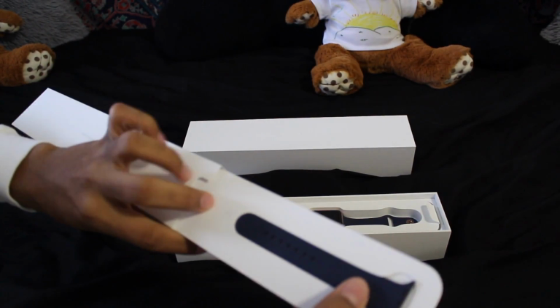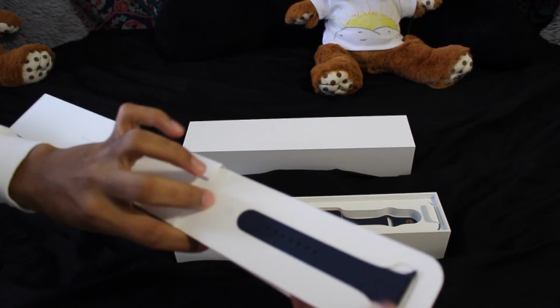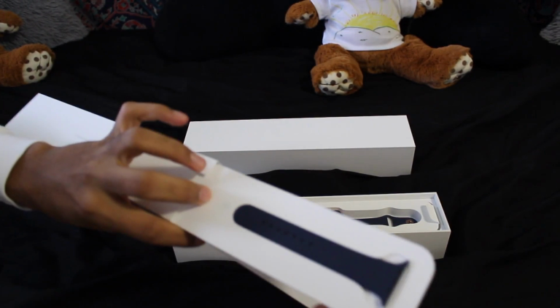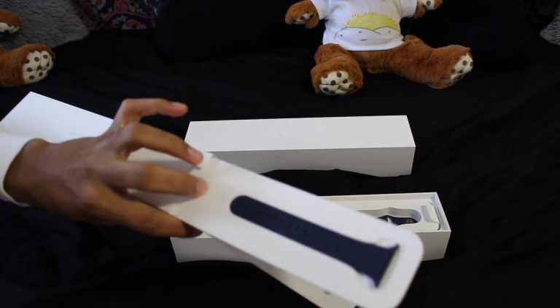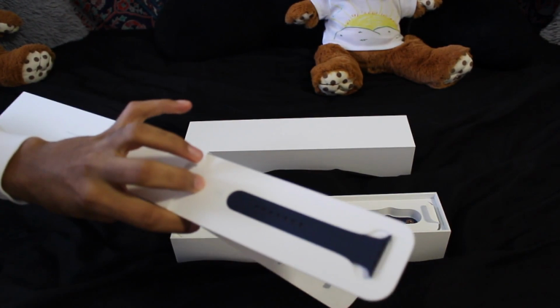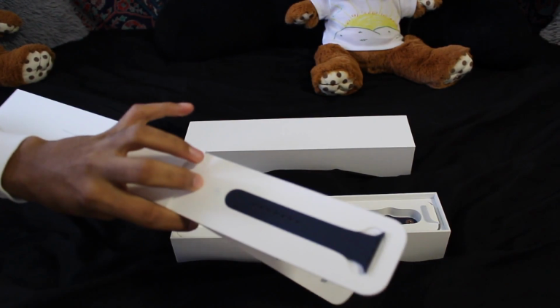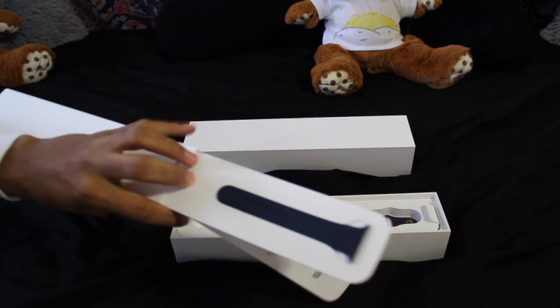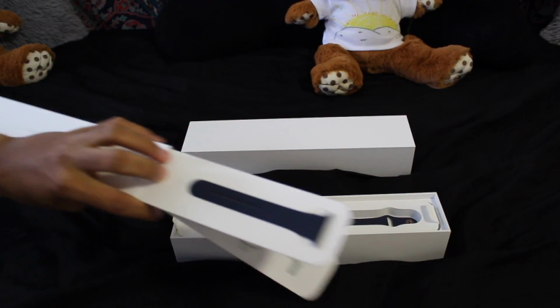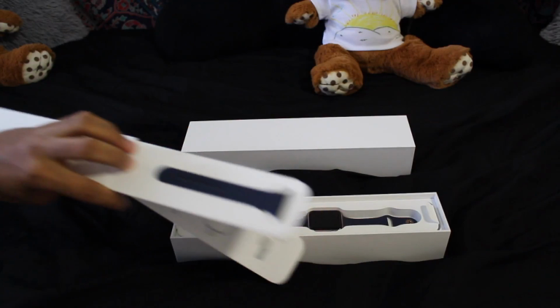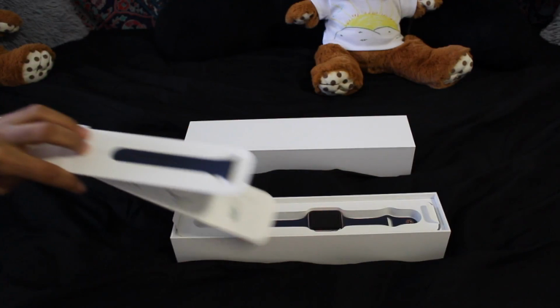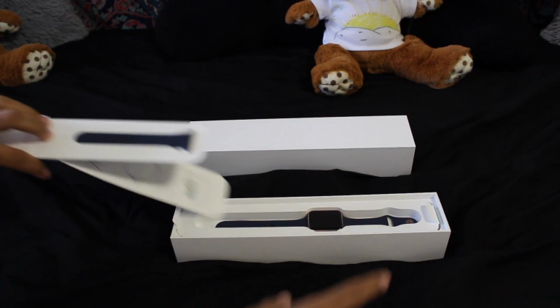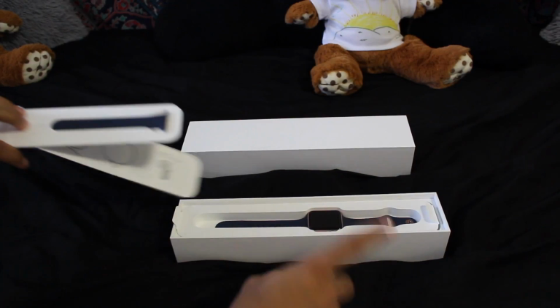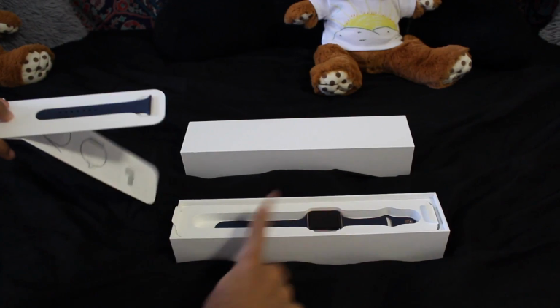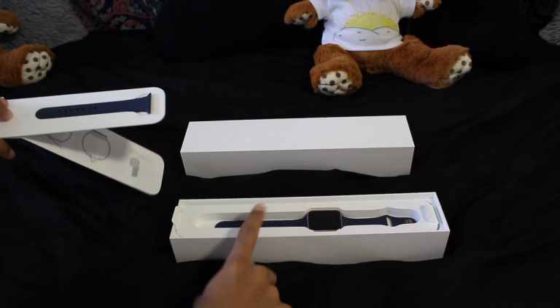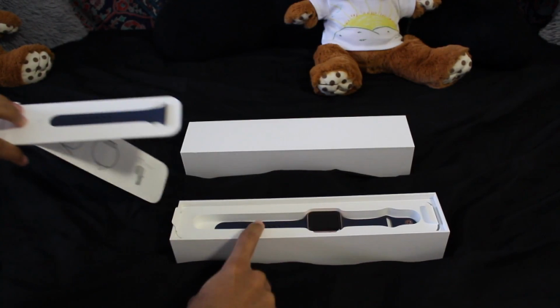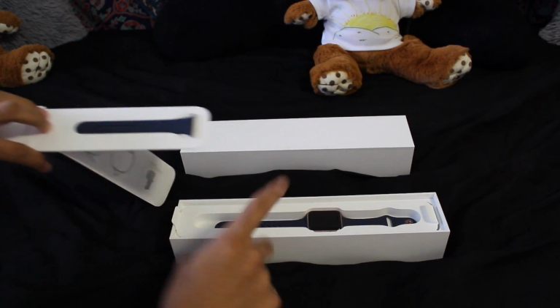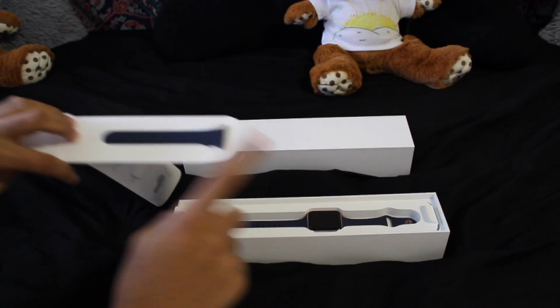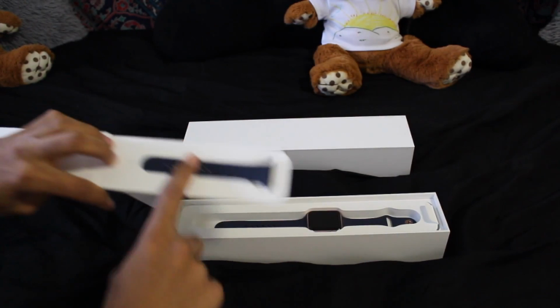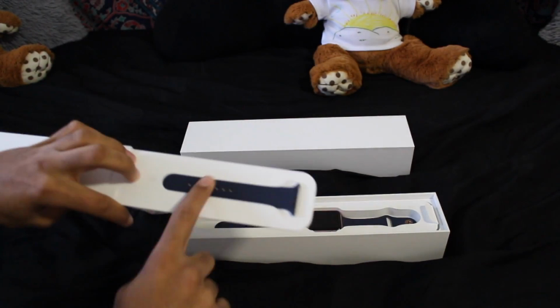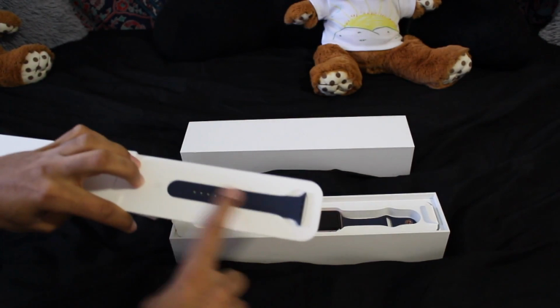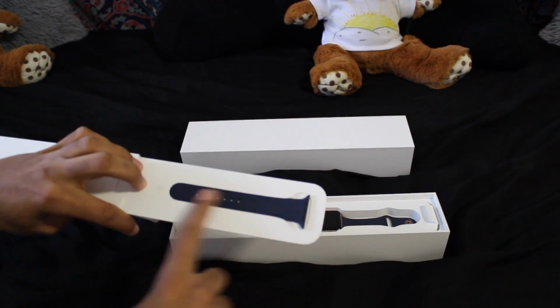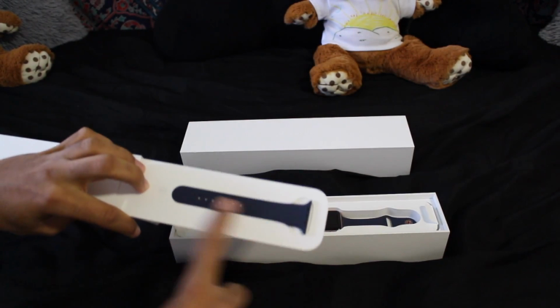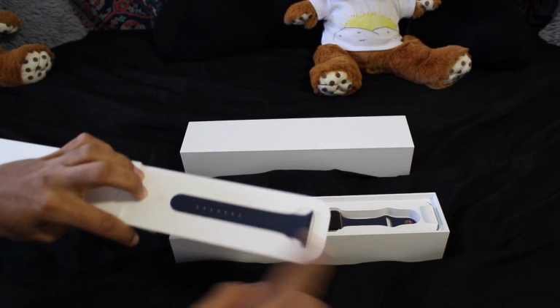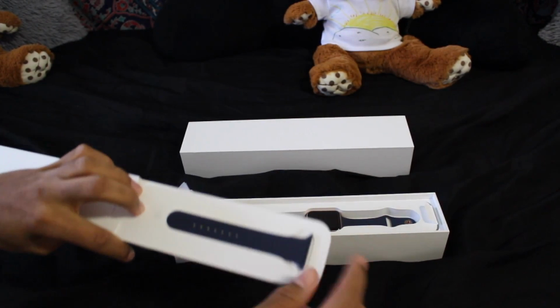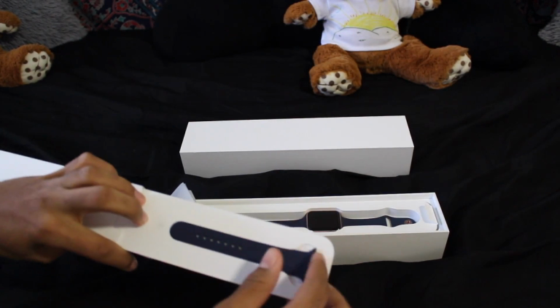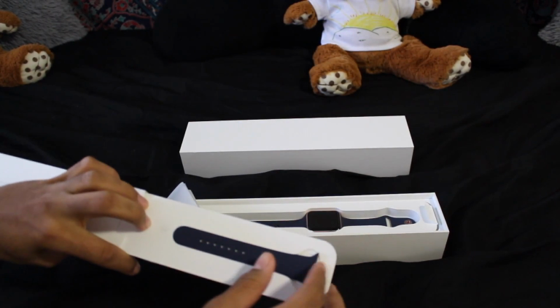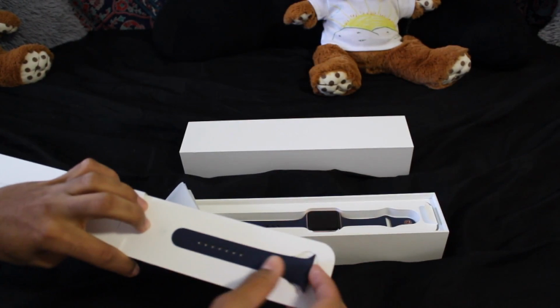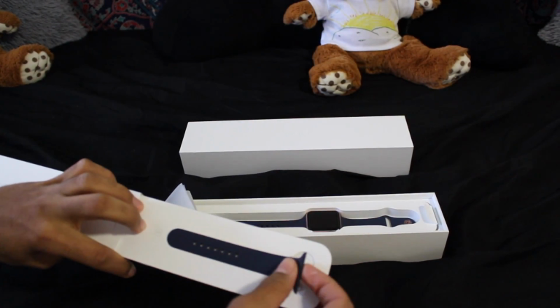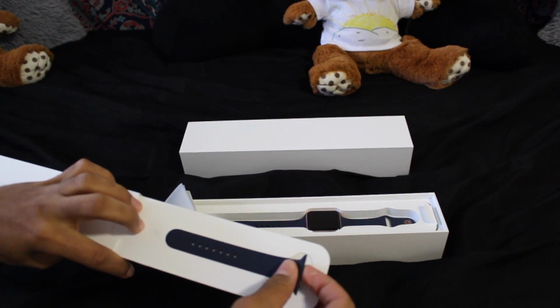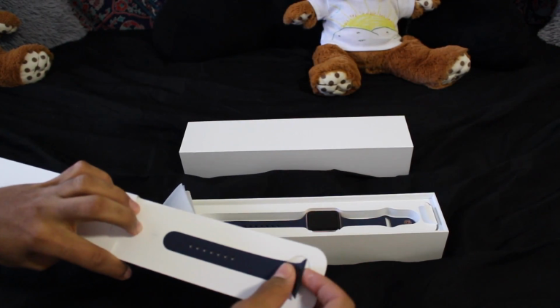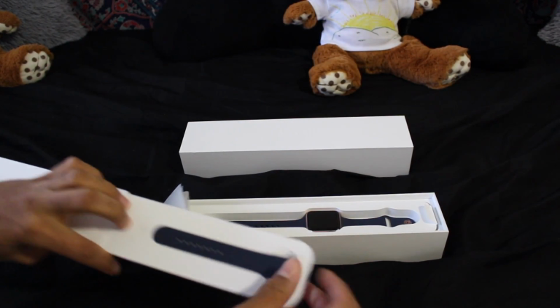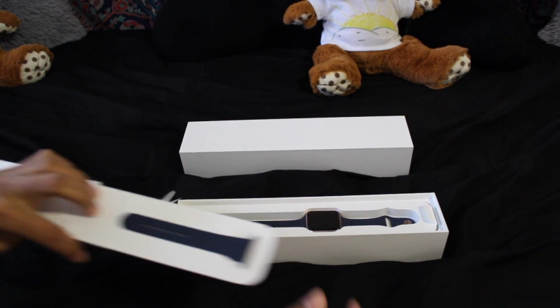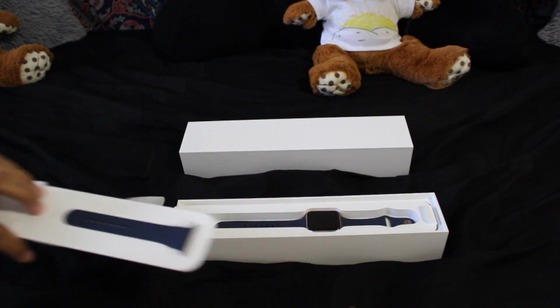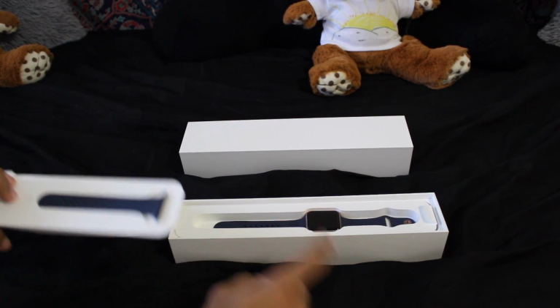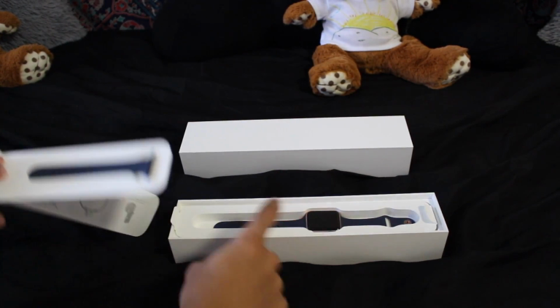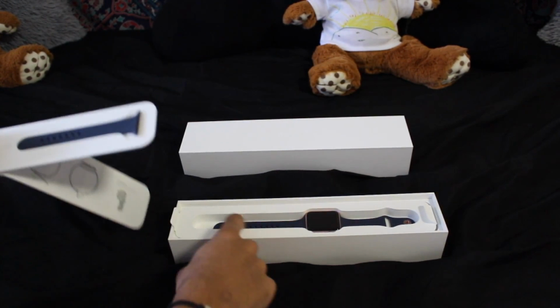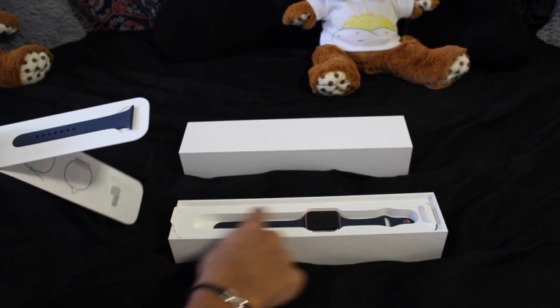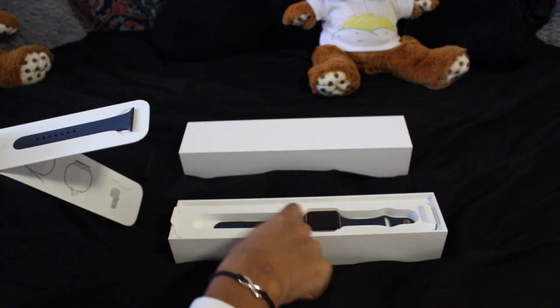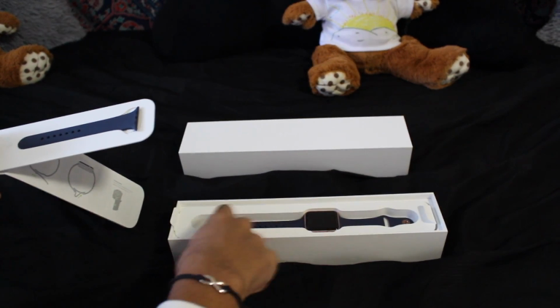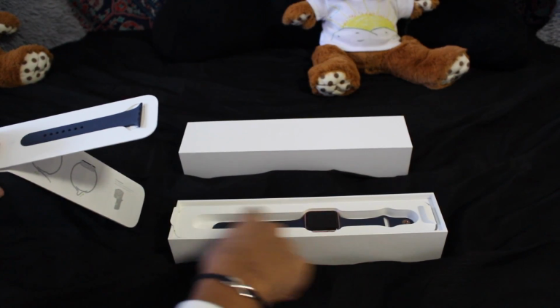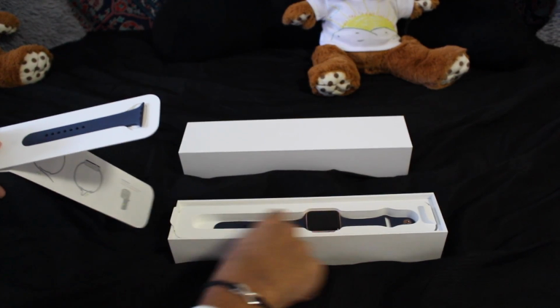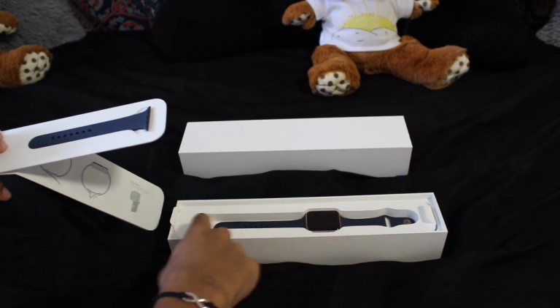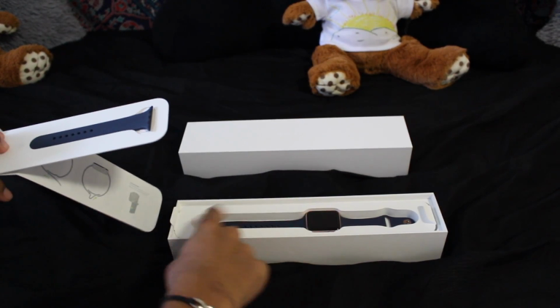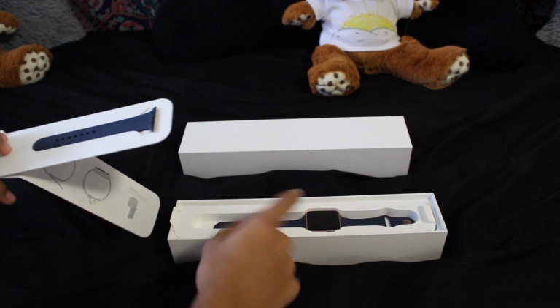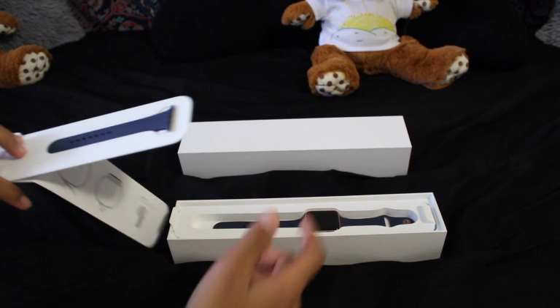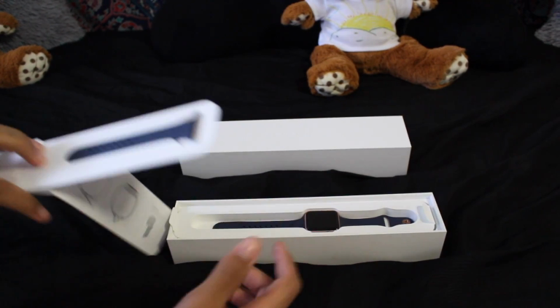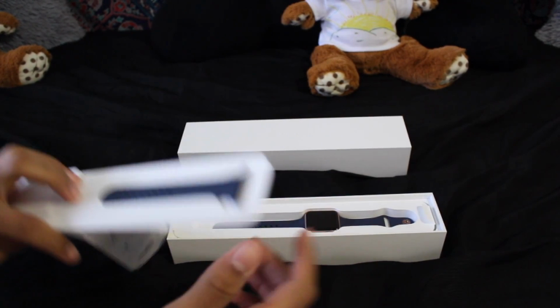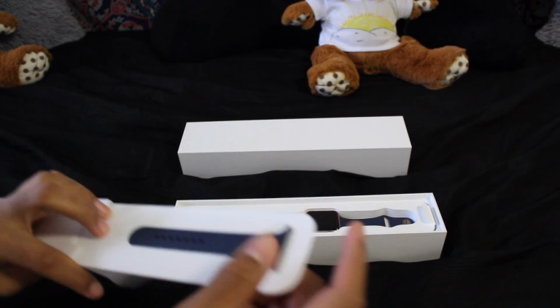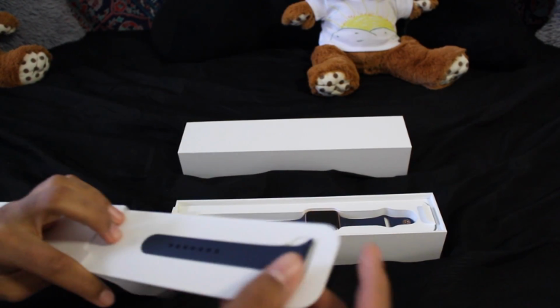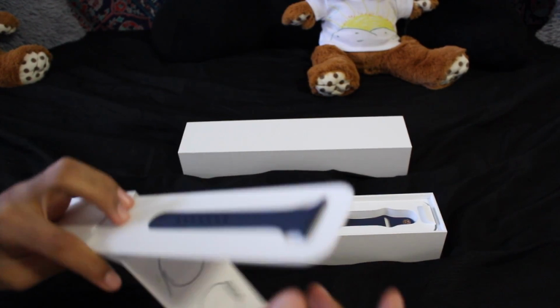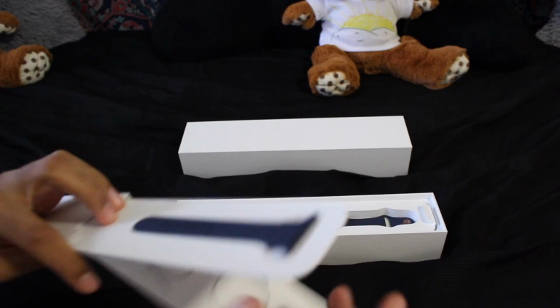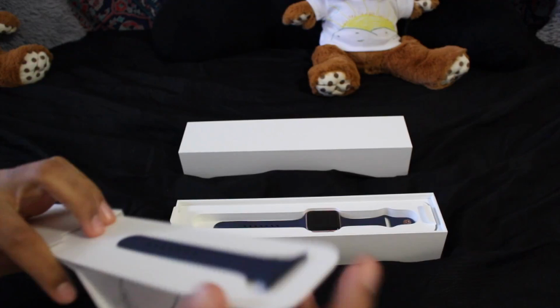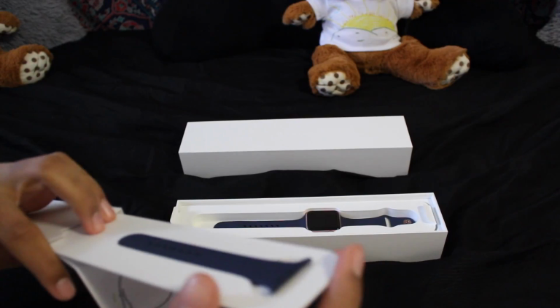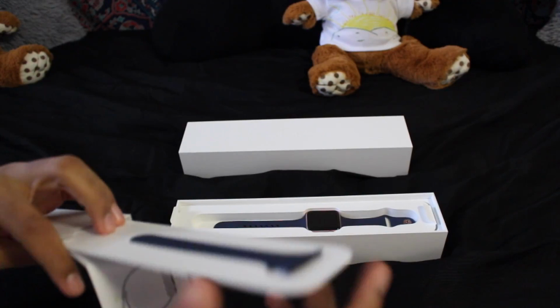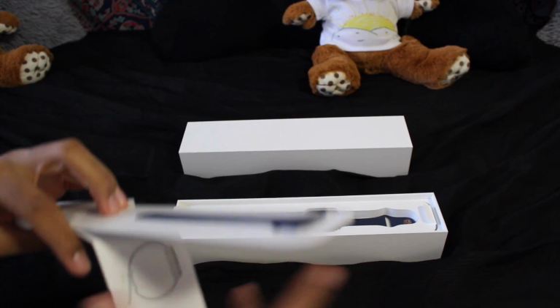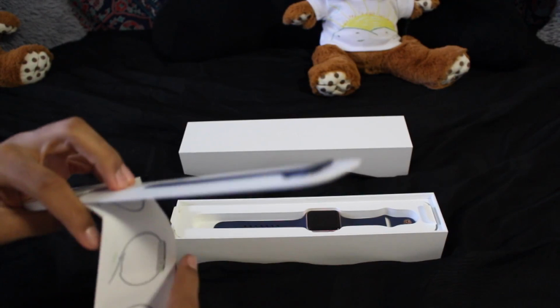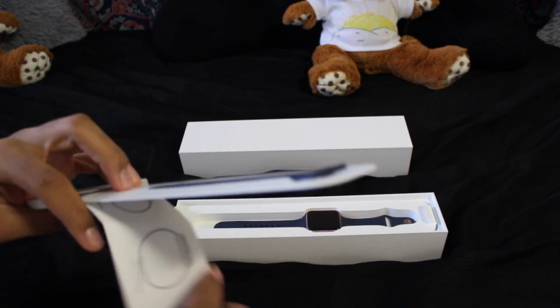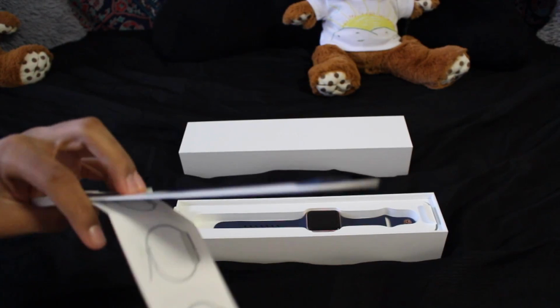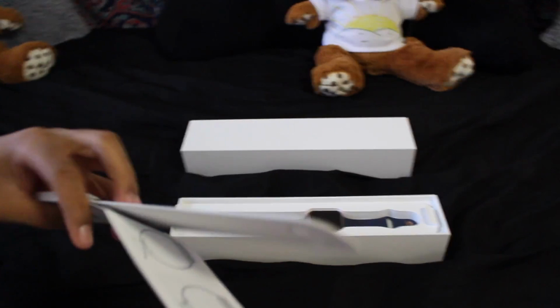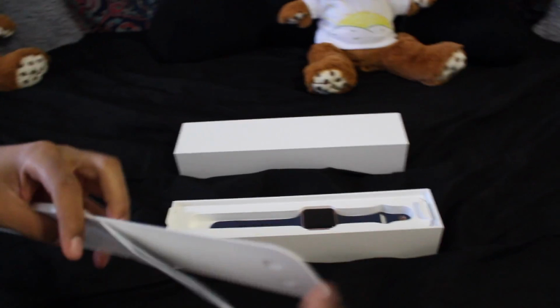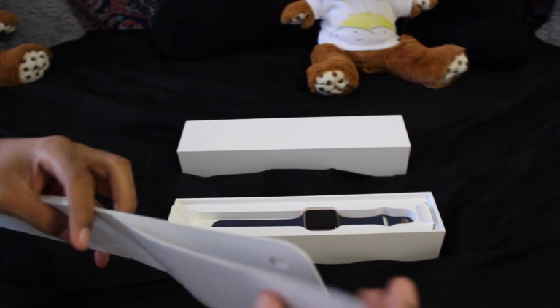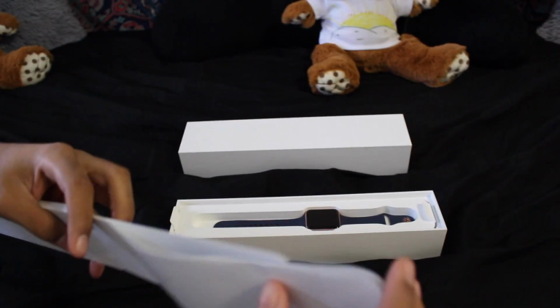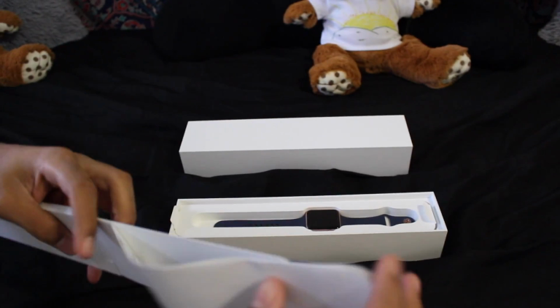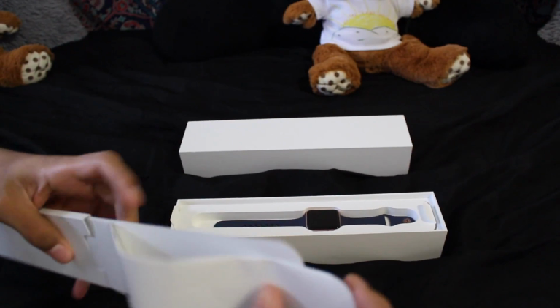I already changed it. It came with this one. This one is the longest one and this one is the smallest one, and I just changed it because it fits me better.